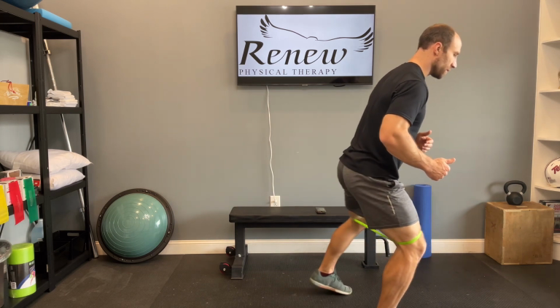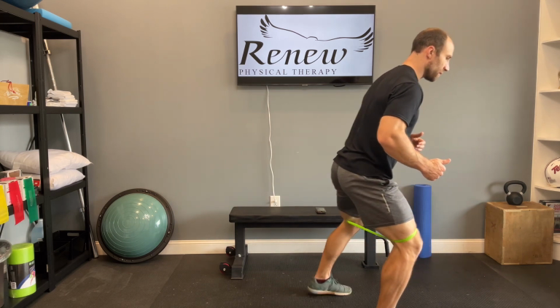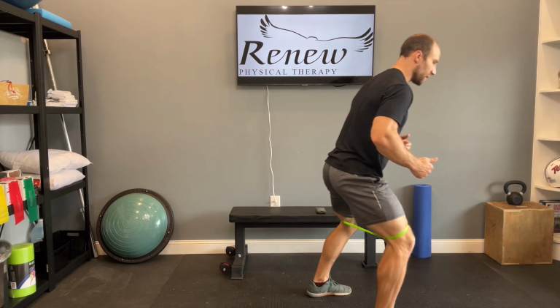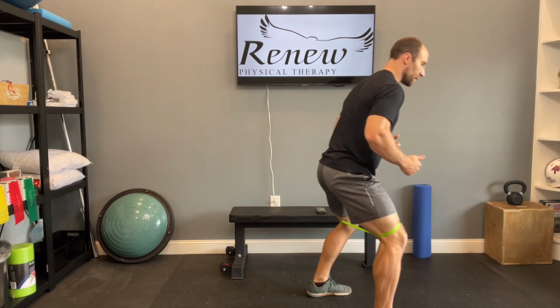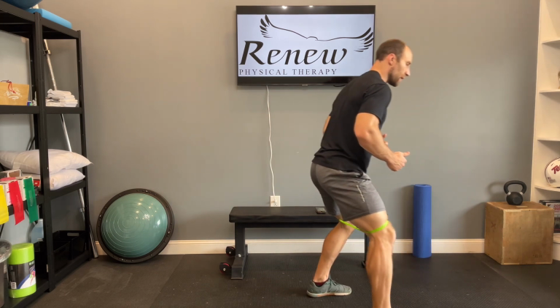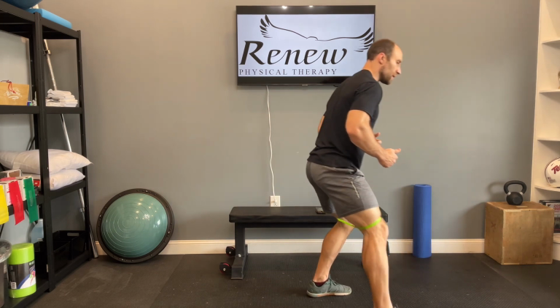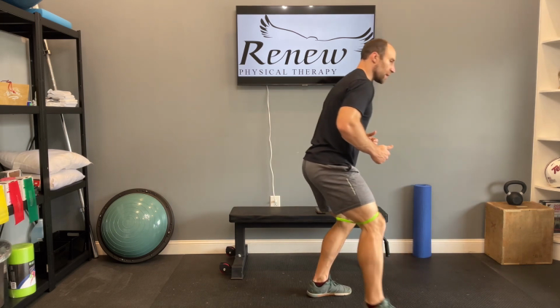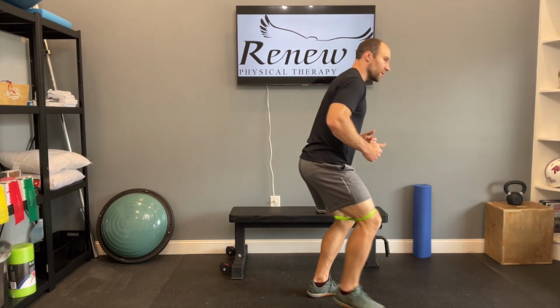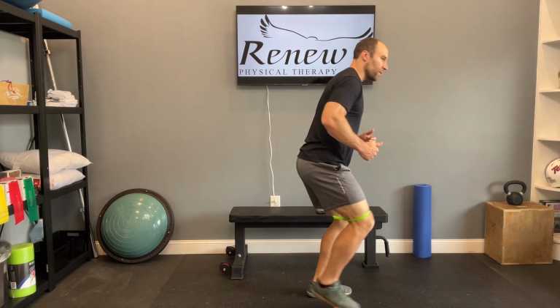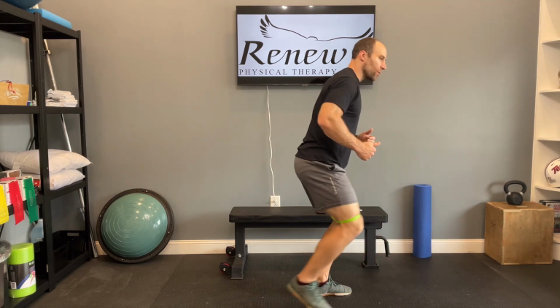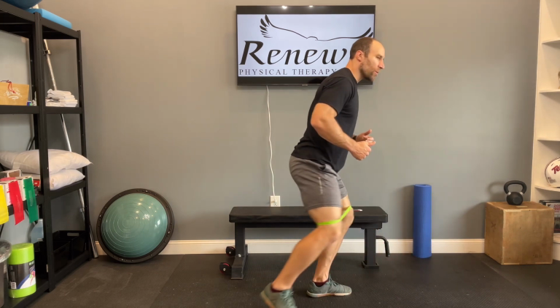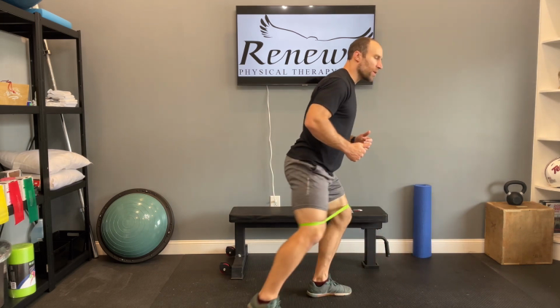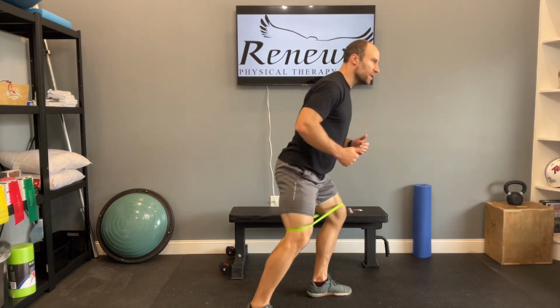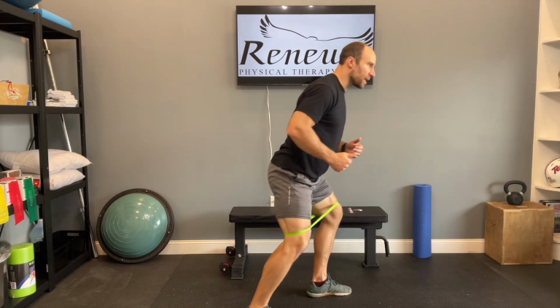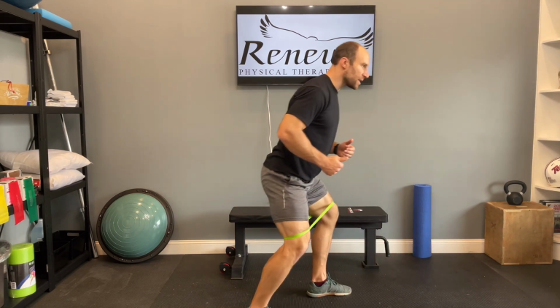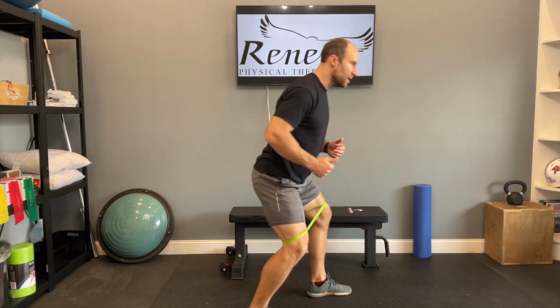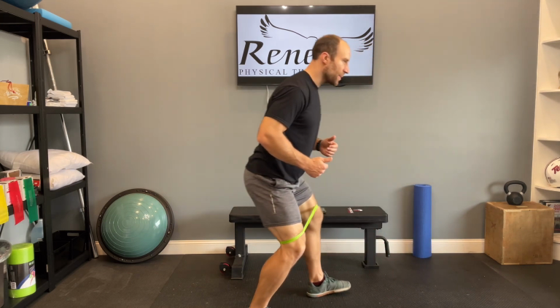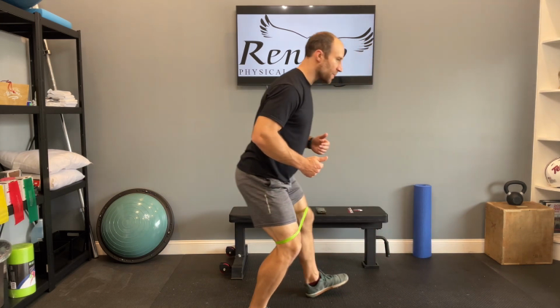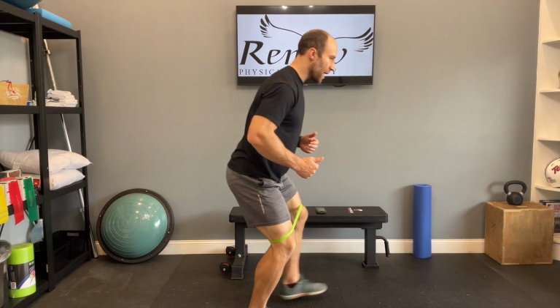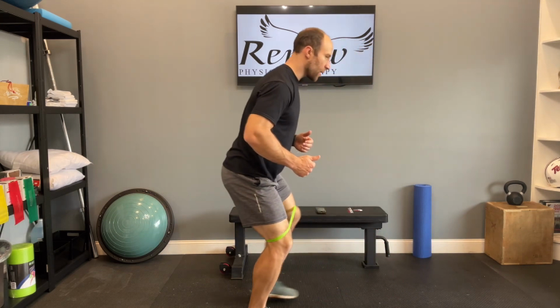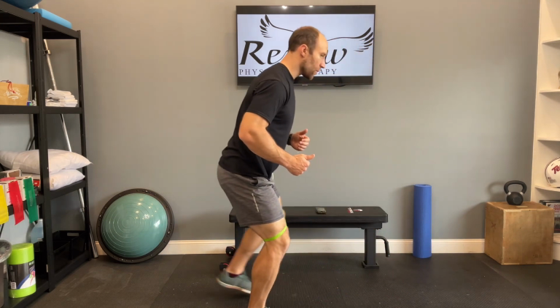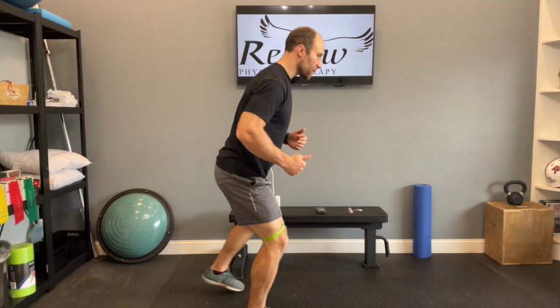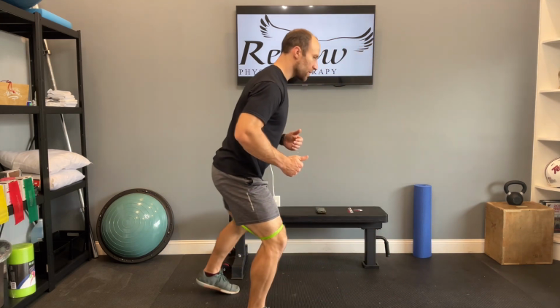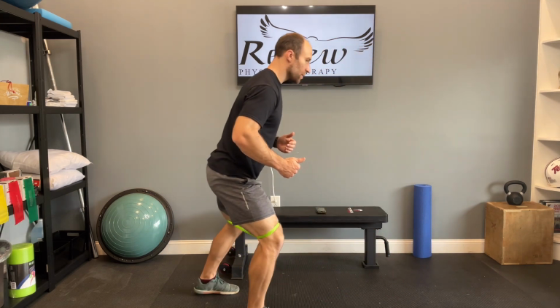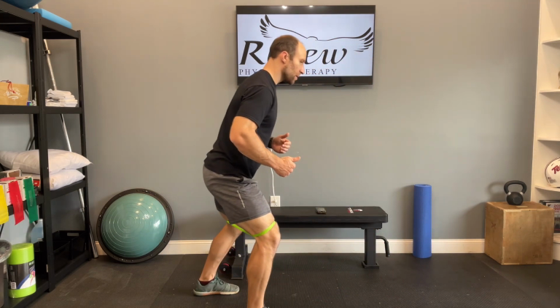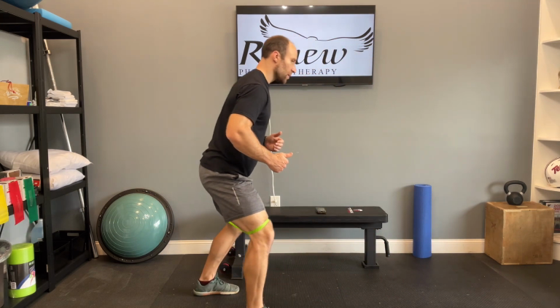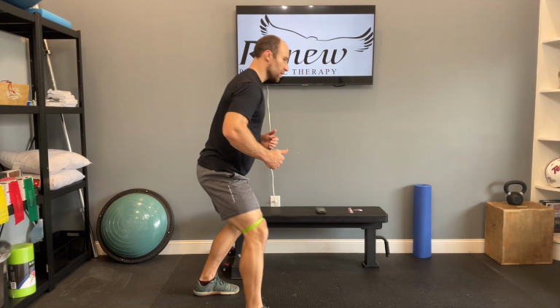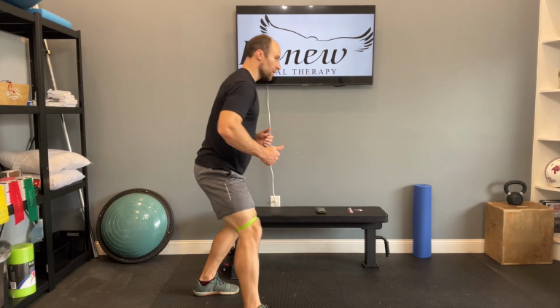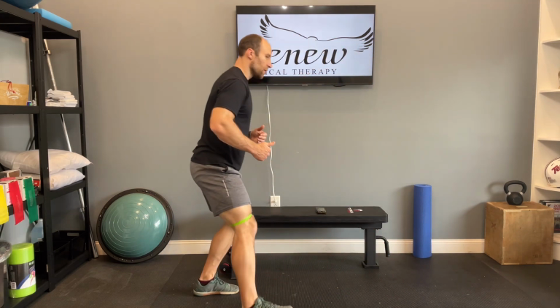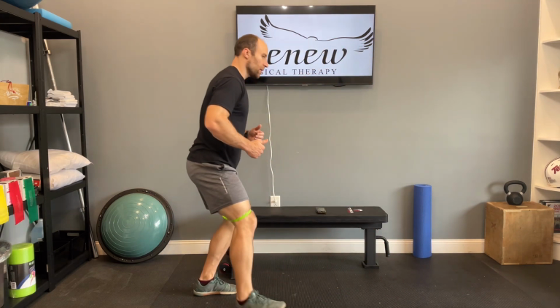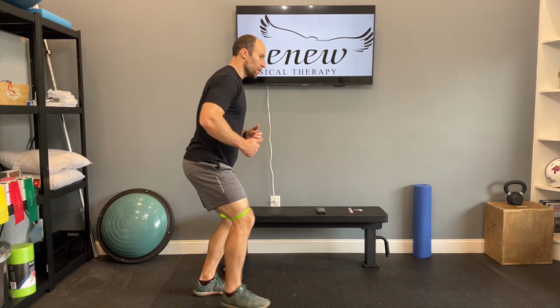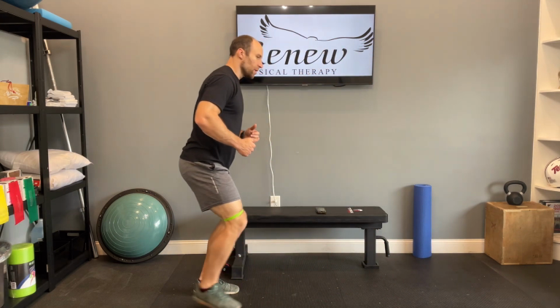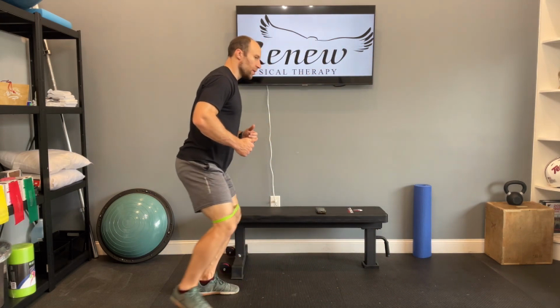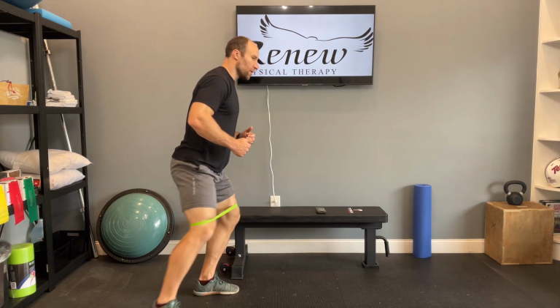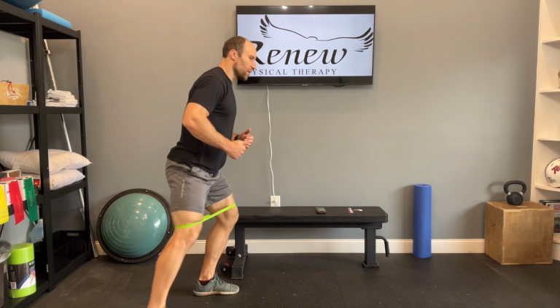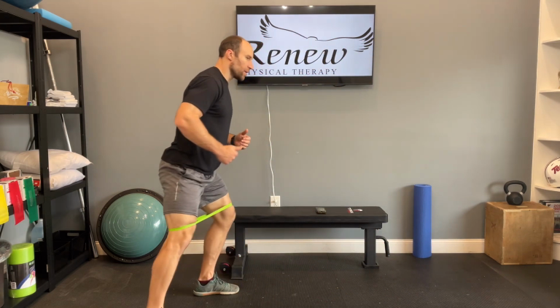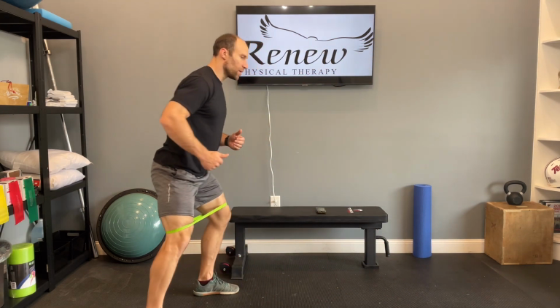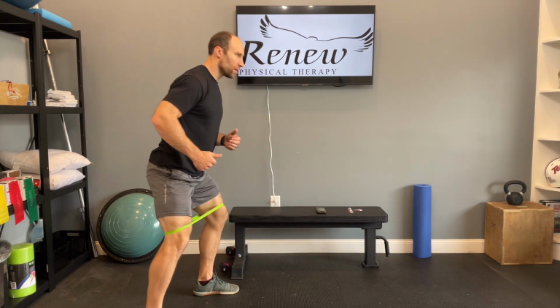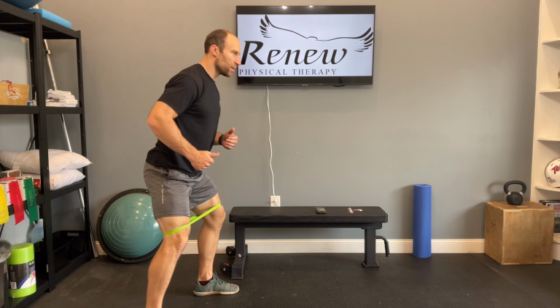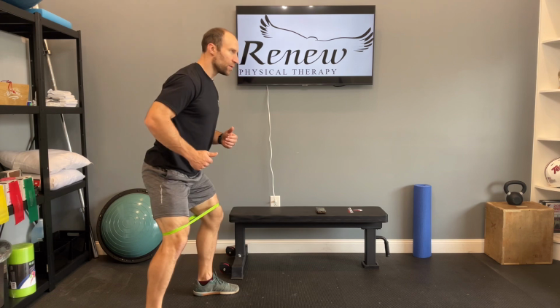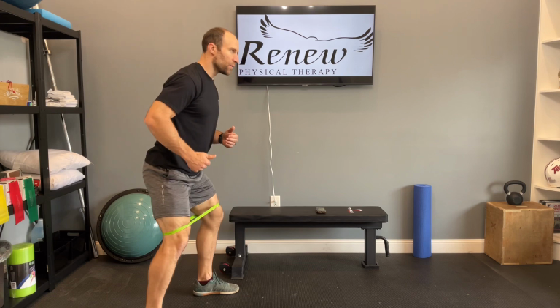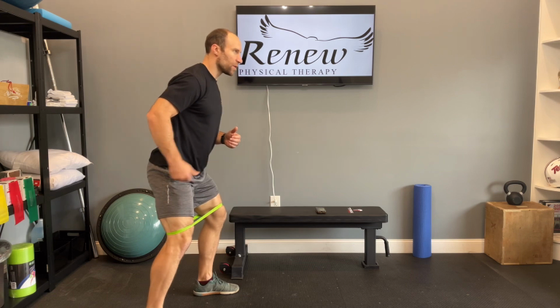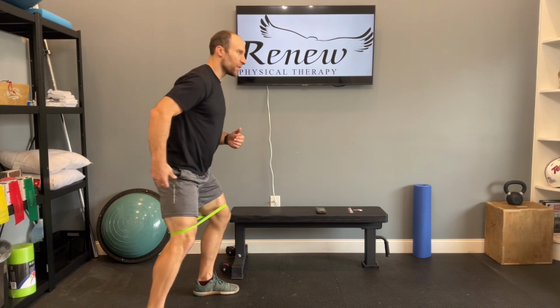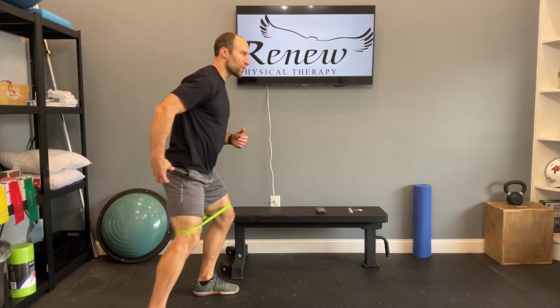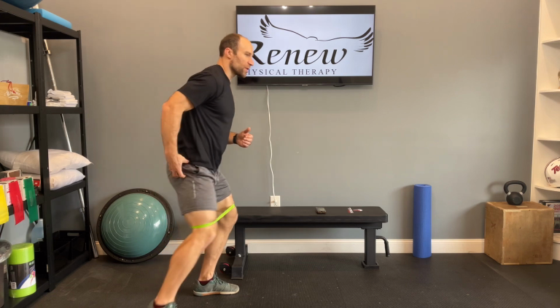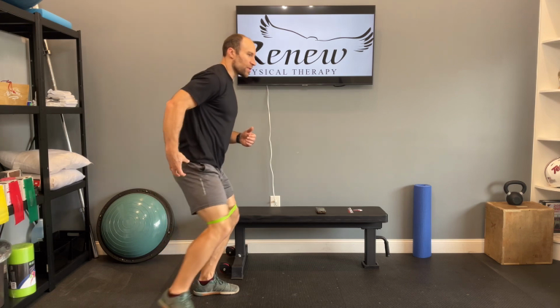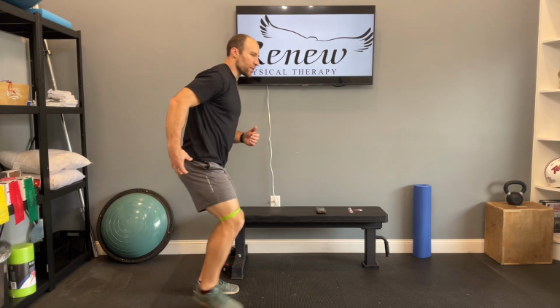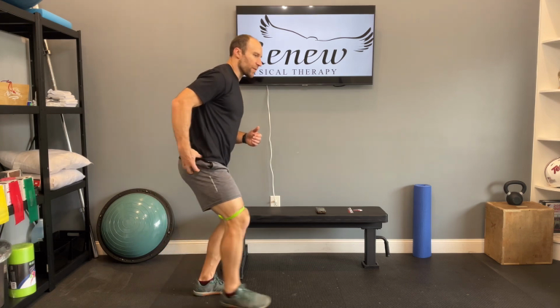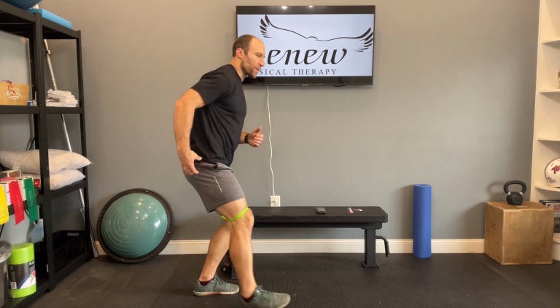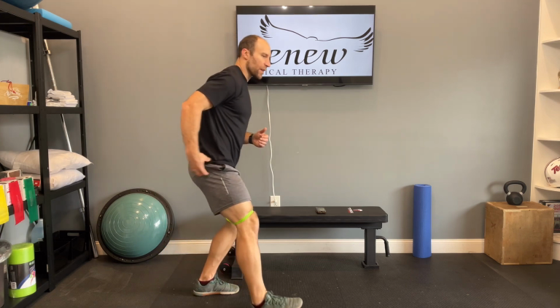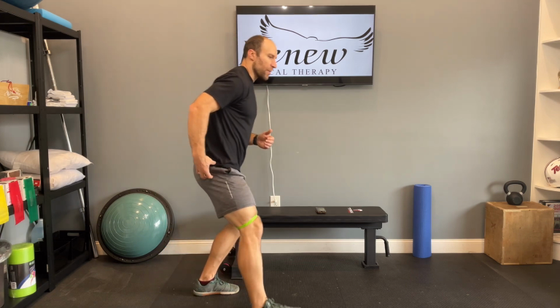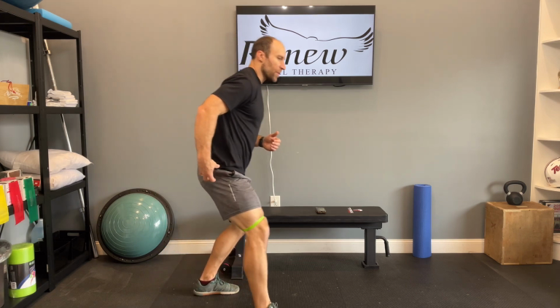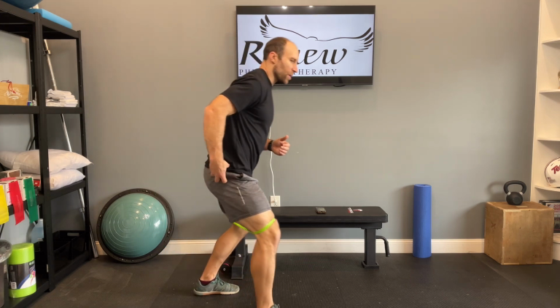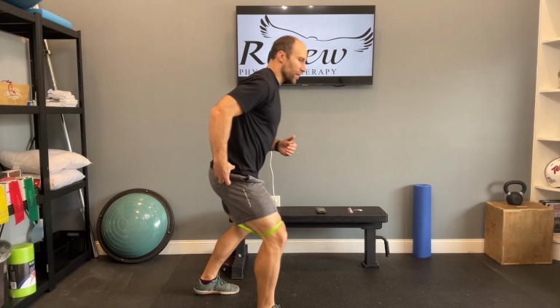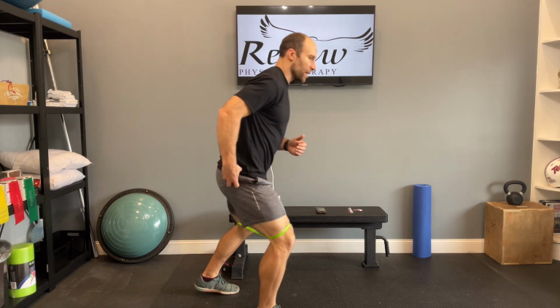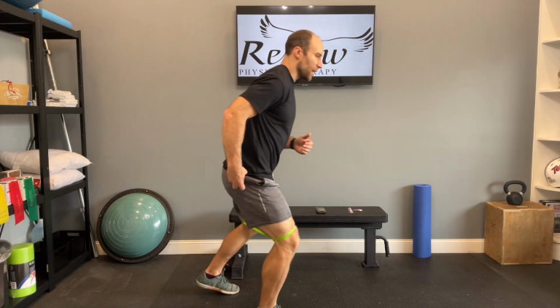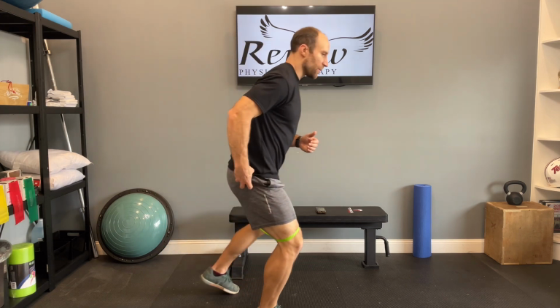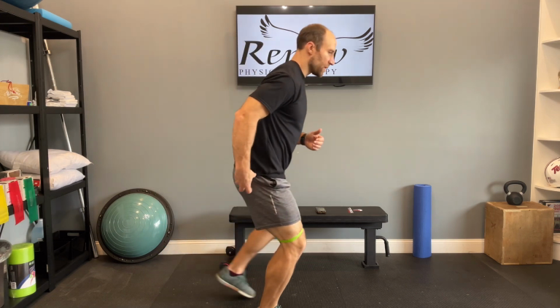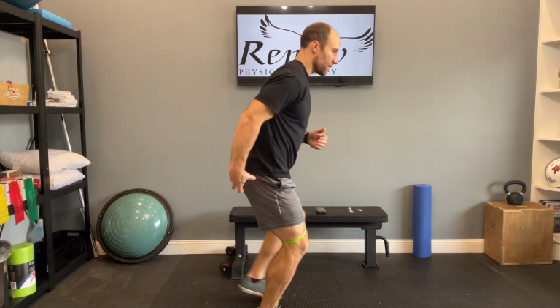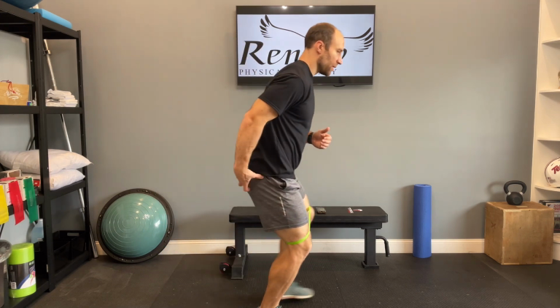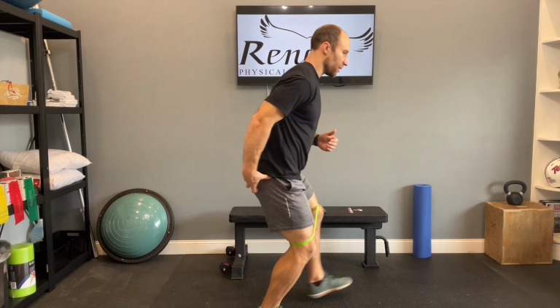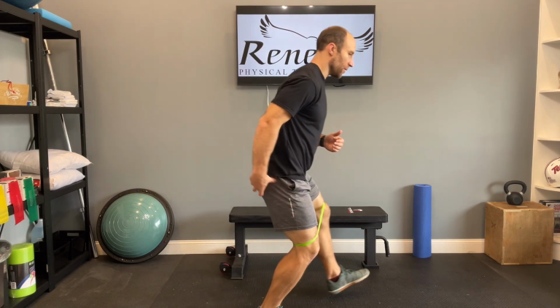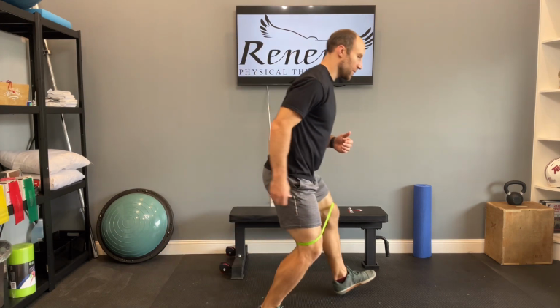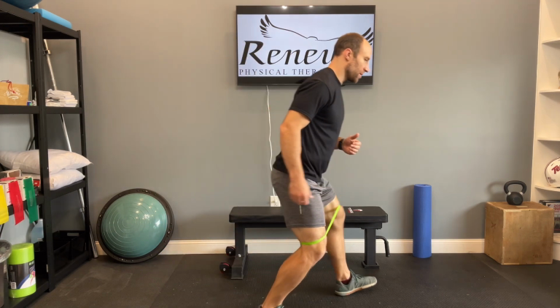Take 10 steps forward, 10 steps backwards. You should eventually start to feel that burn in the hips and in the glutes.